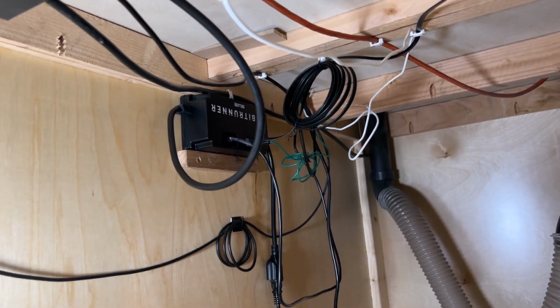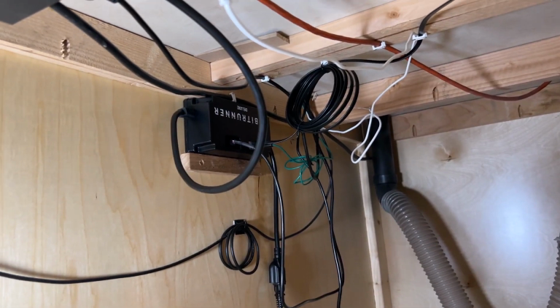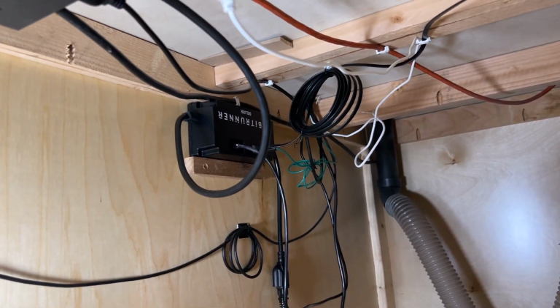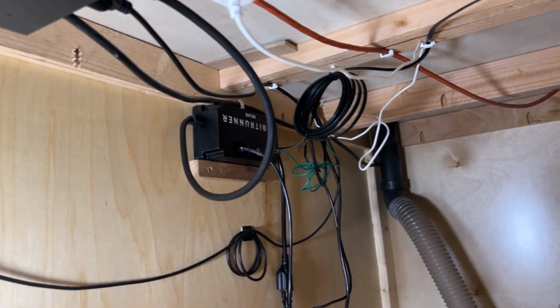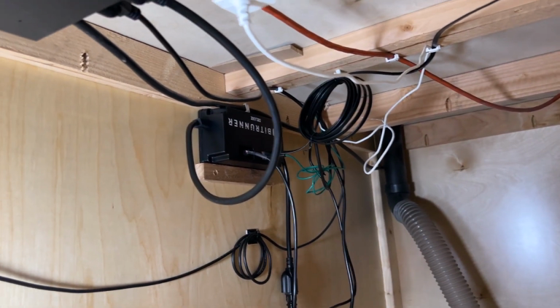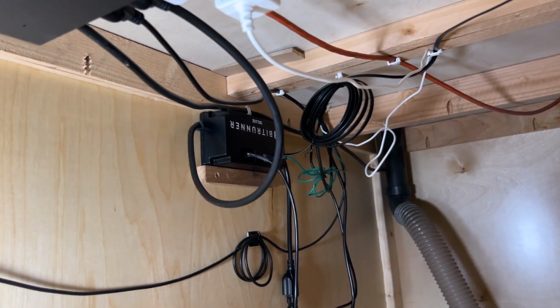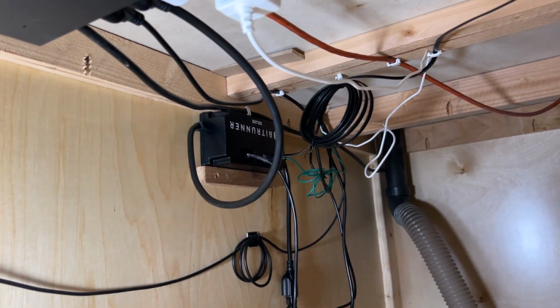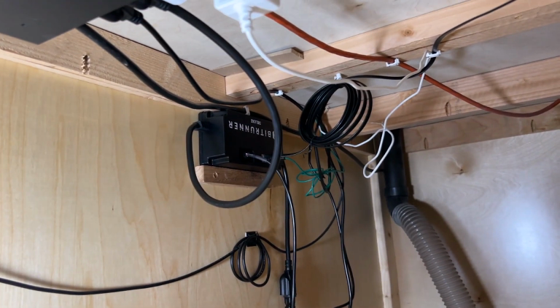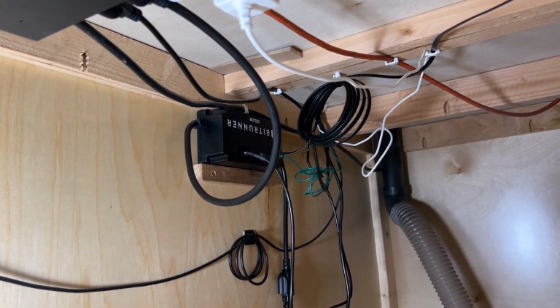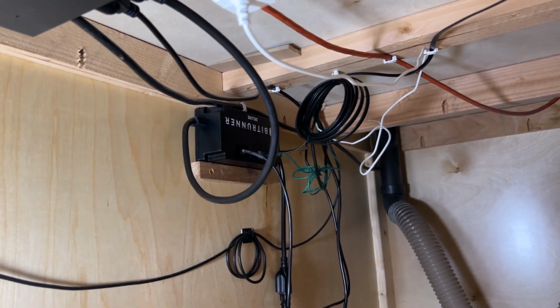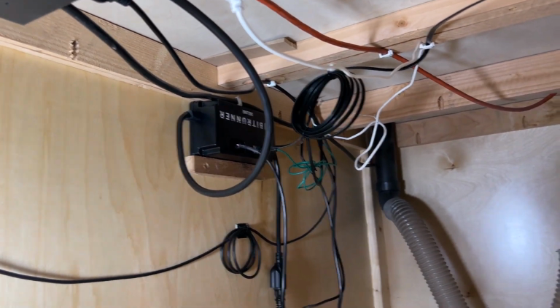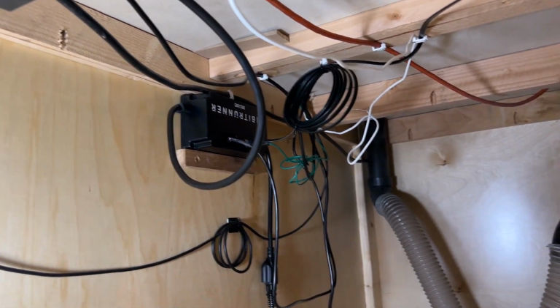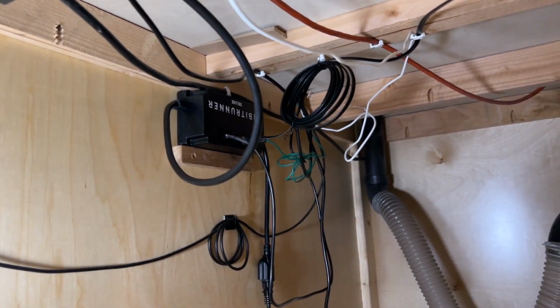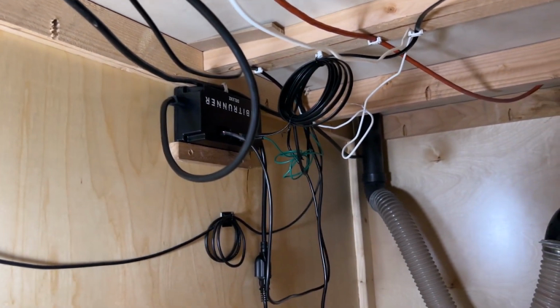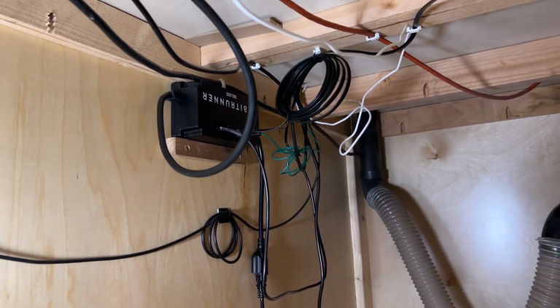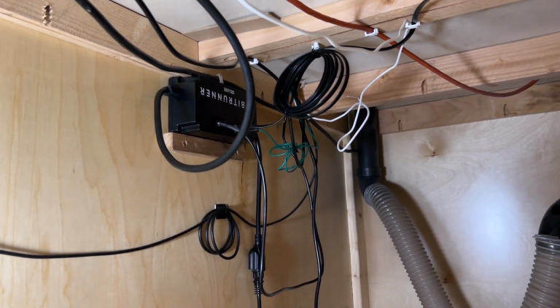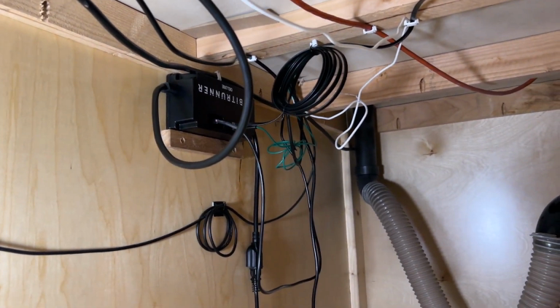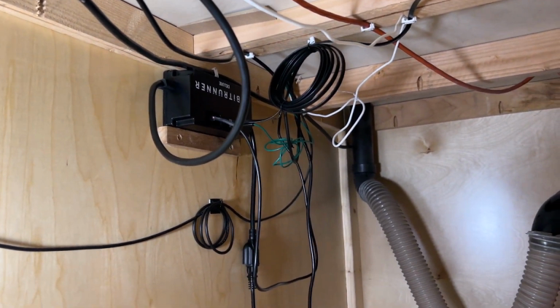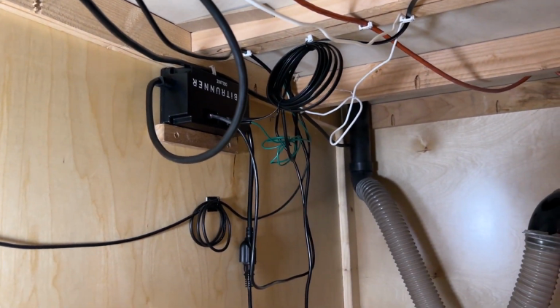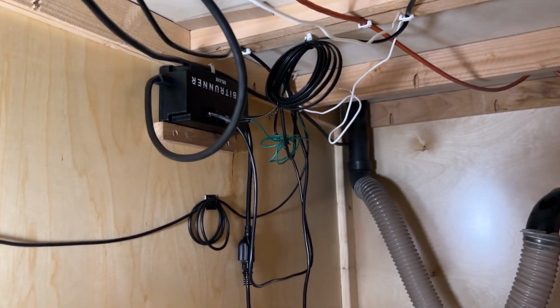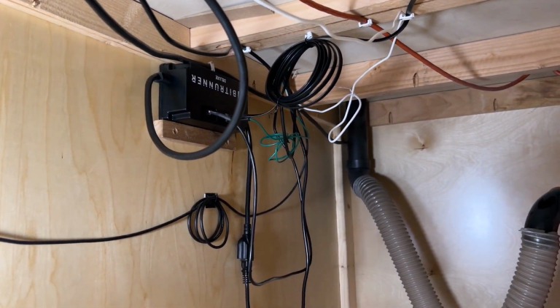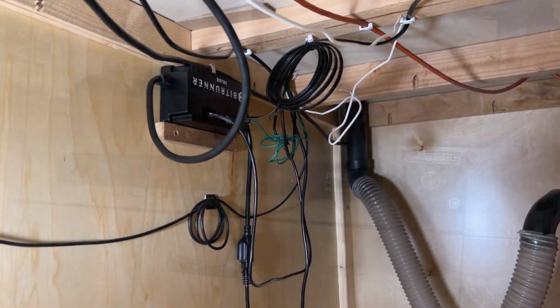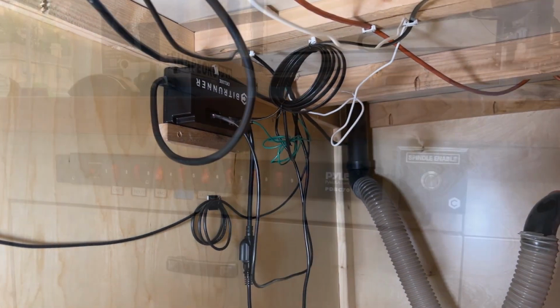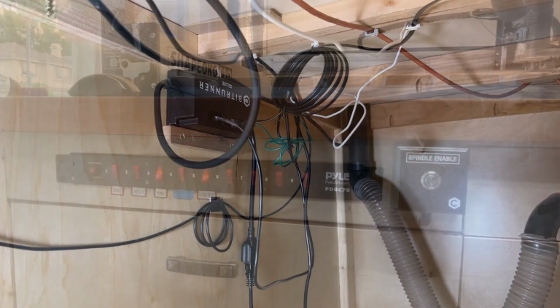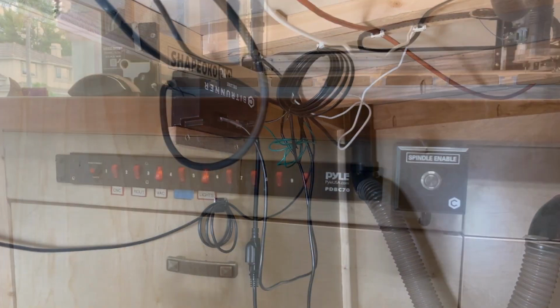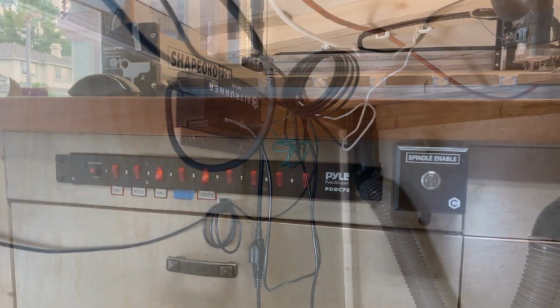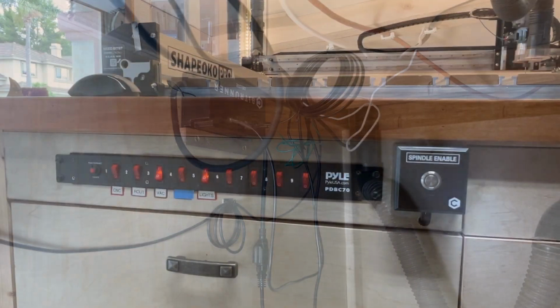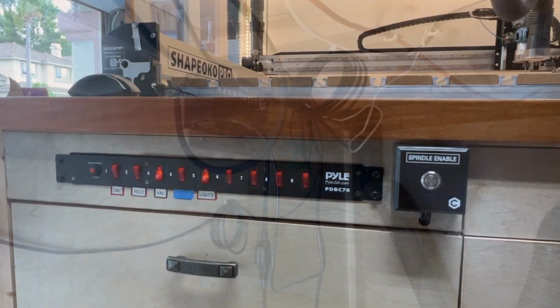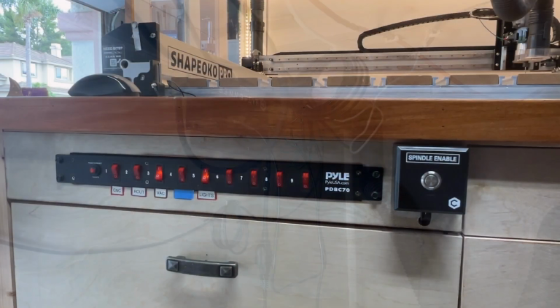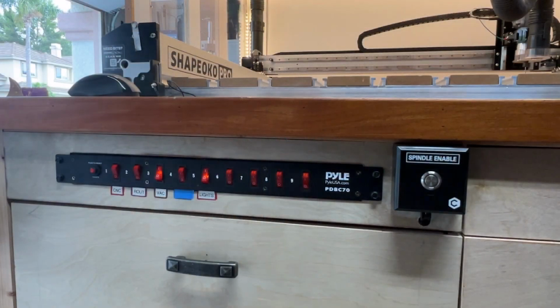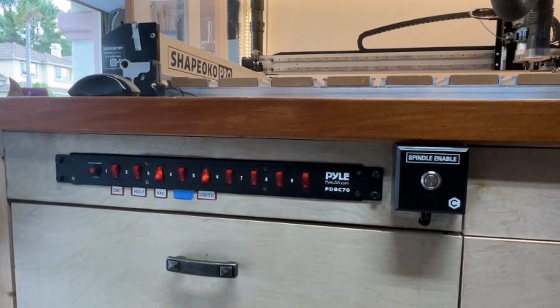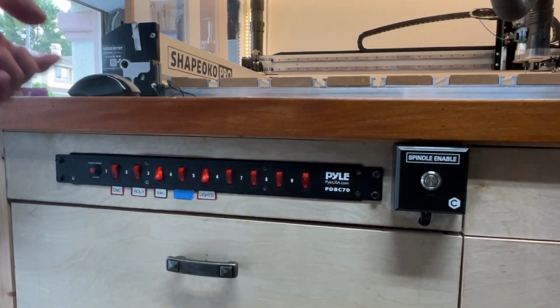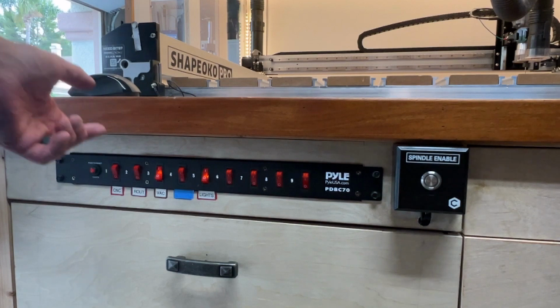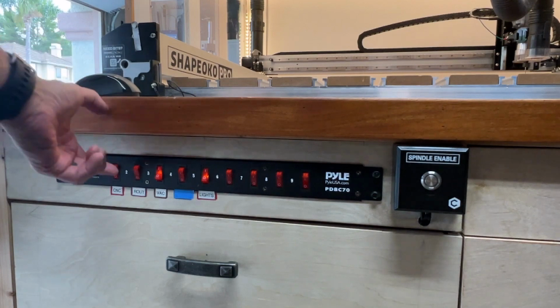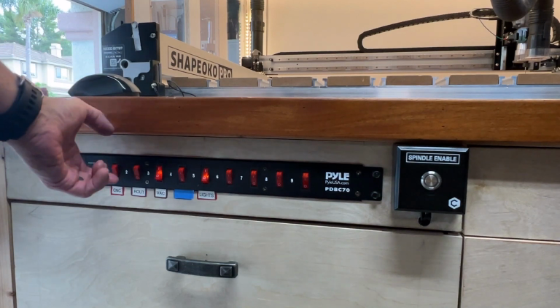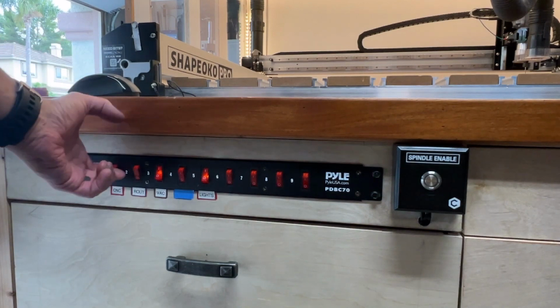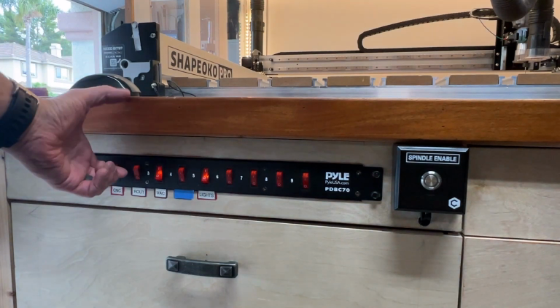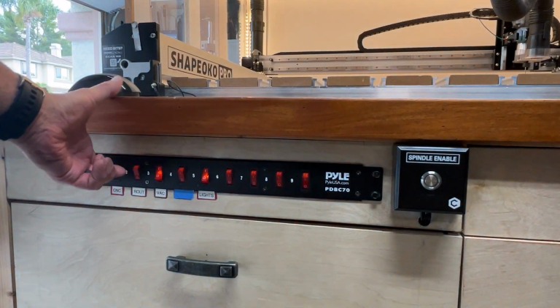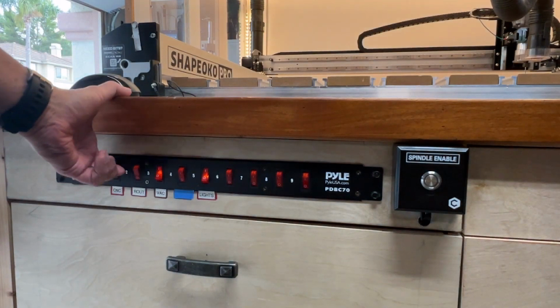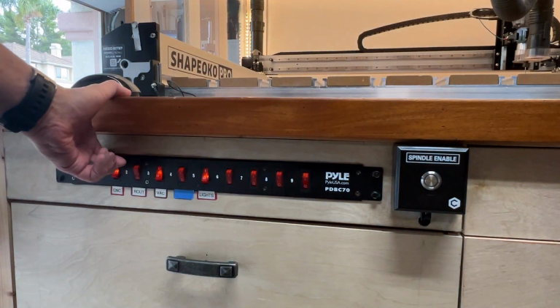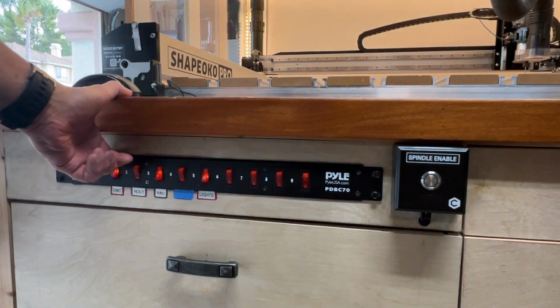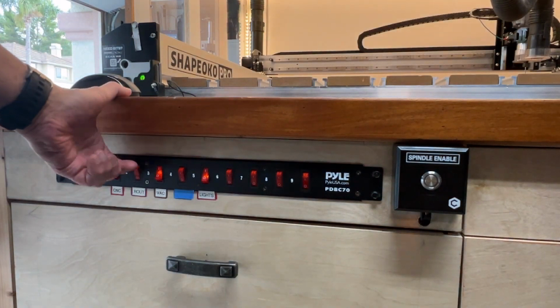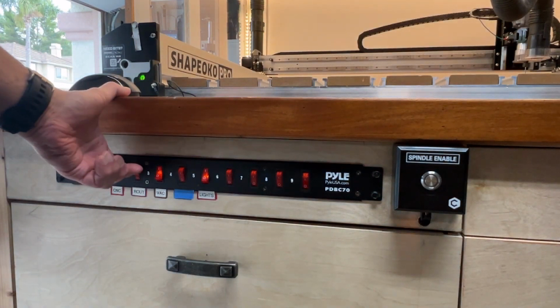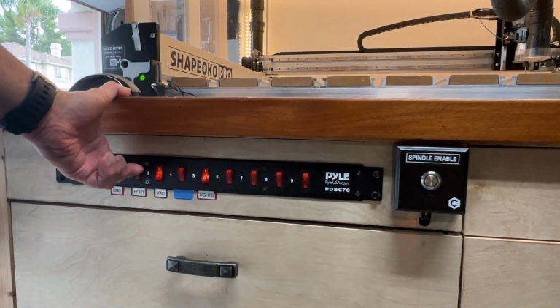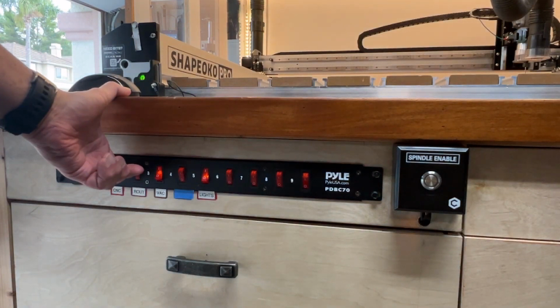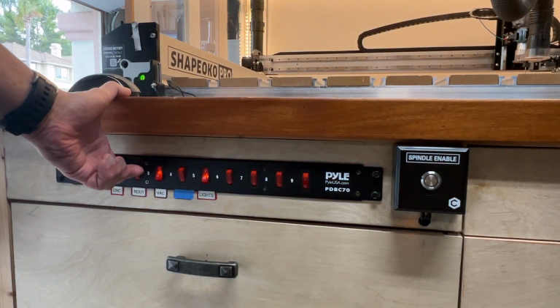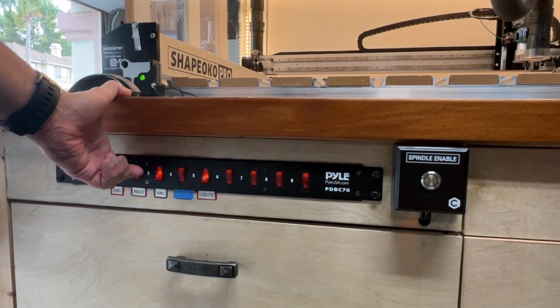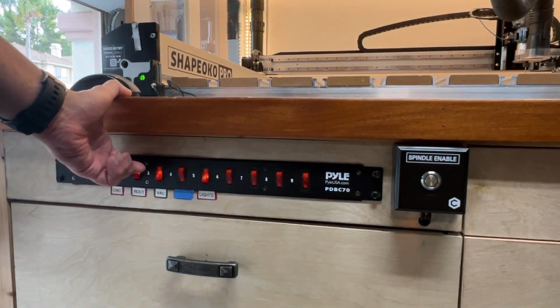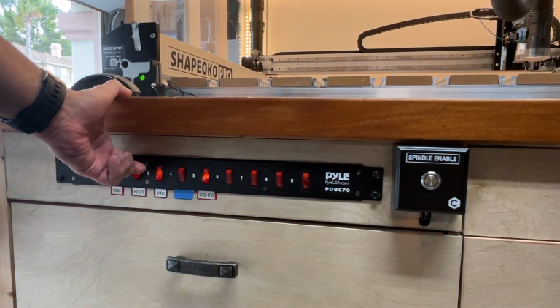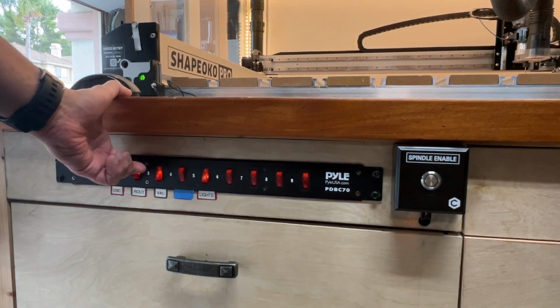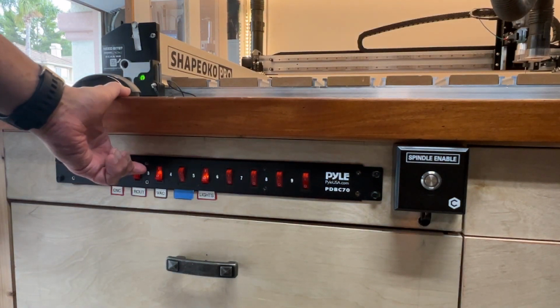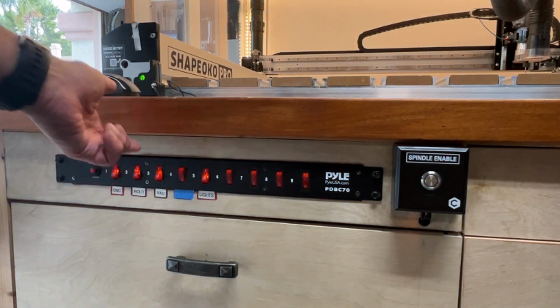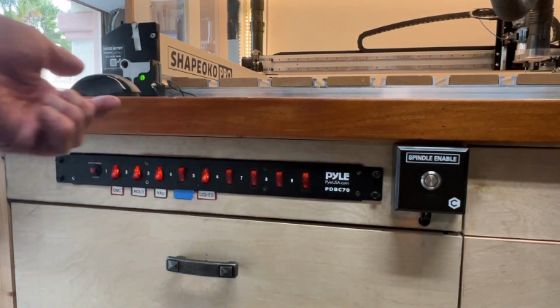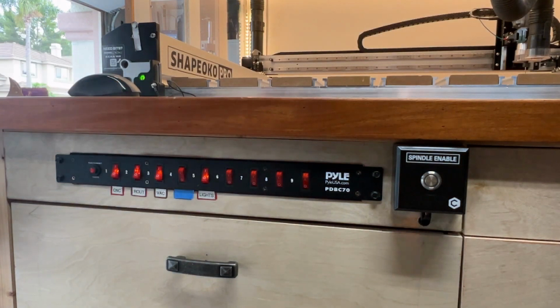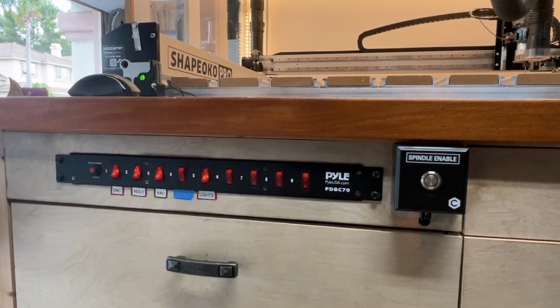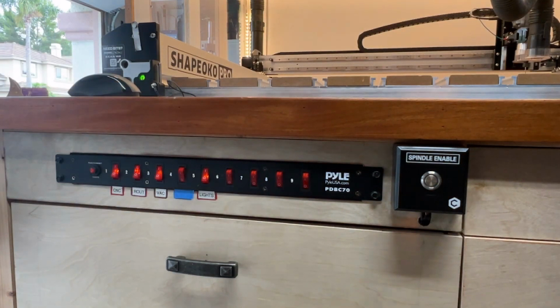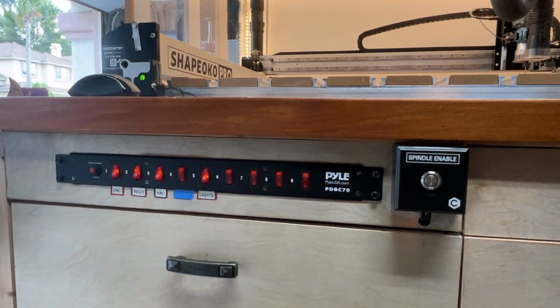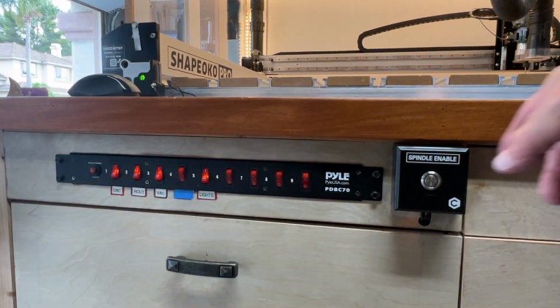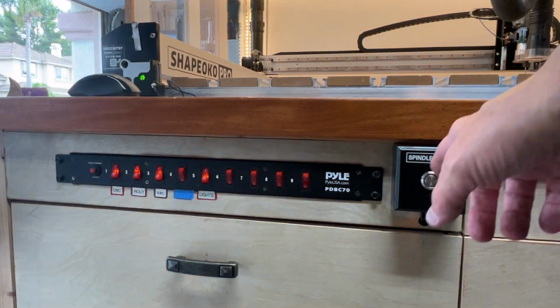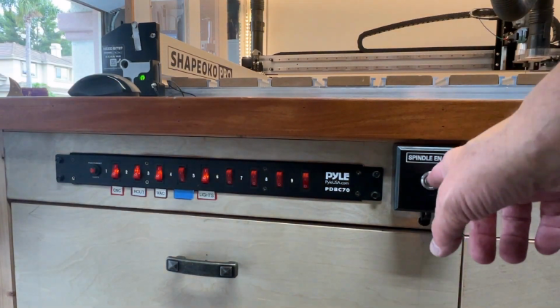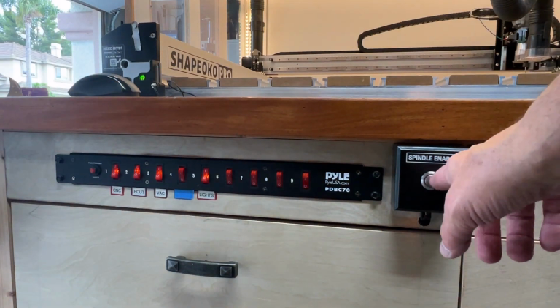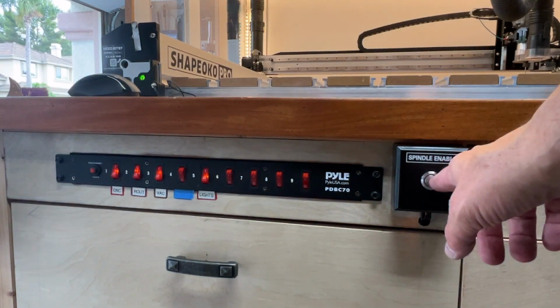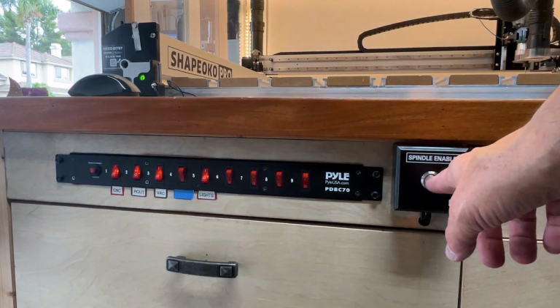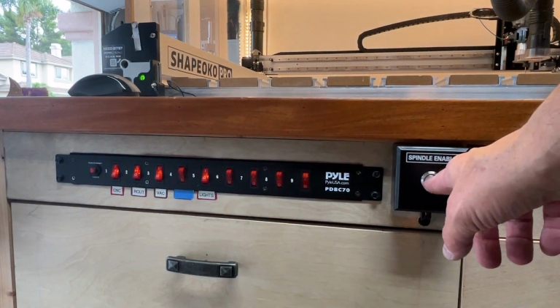I think that looks pretty good. Let's first turn everything on, then I'll walk you through the setup process.